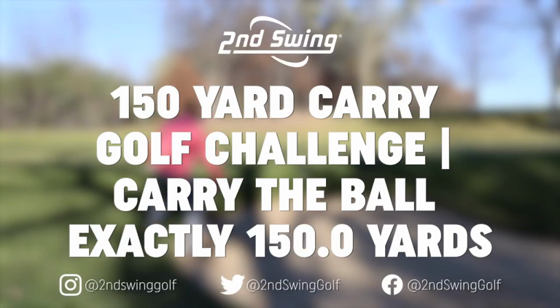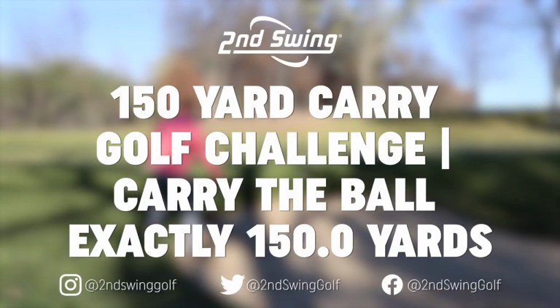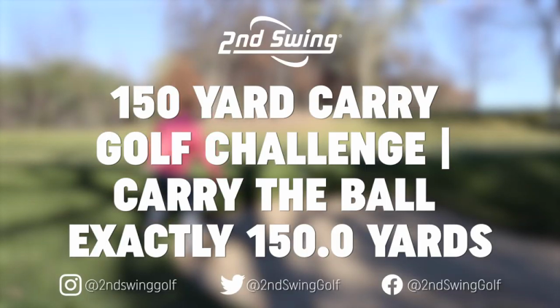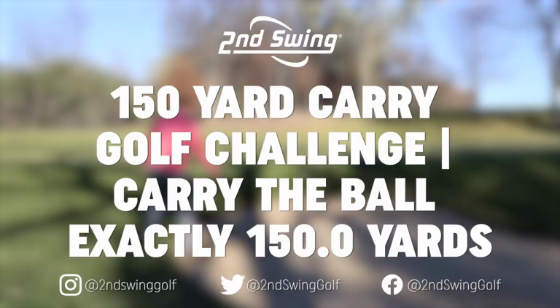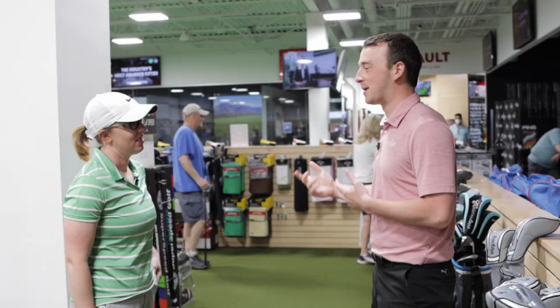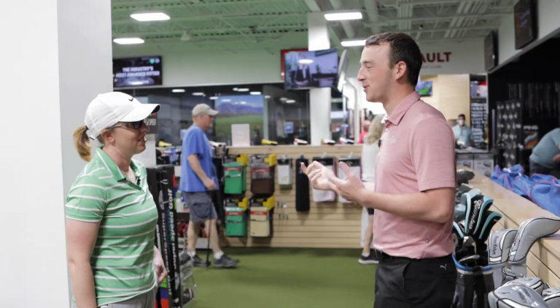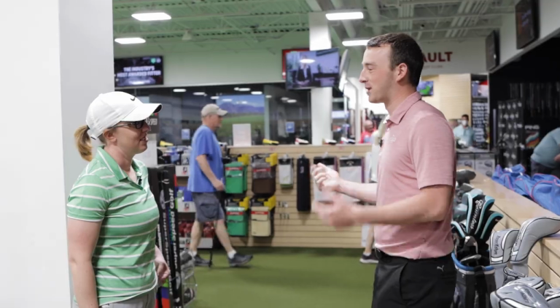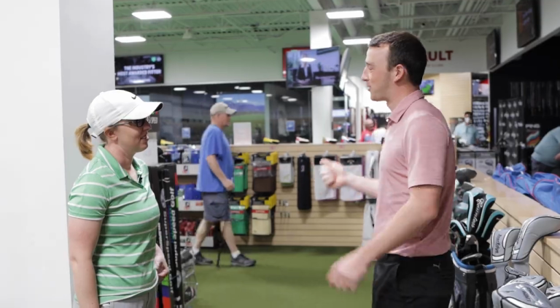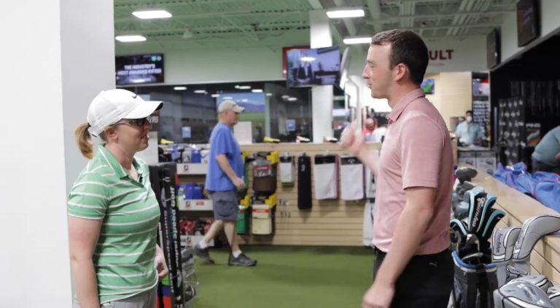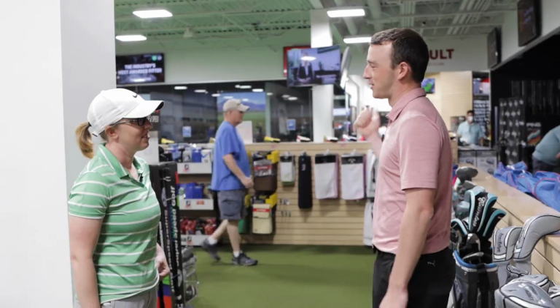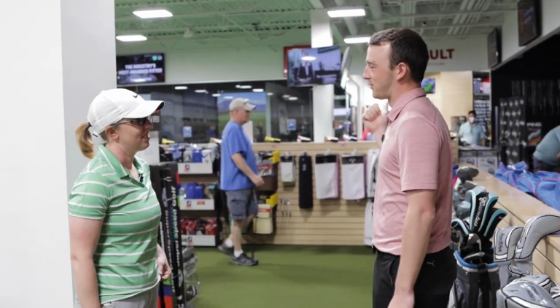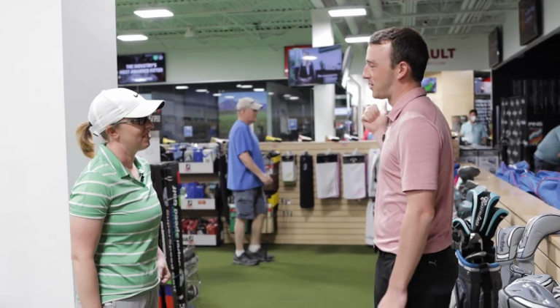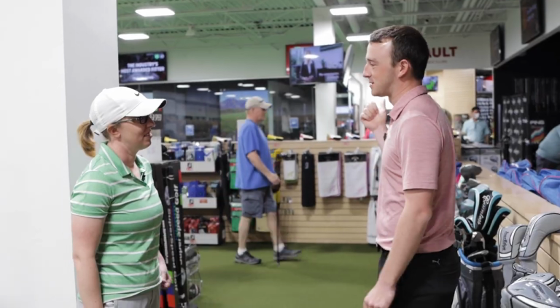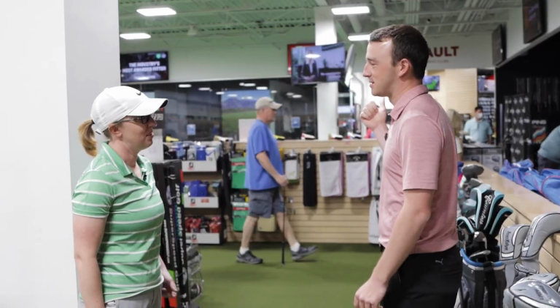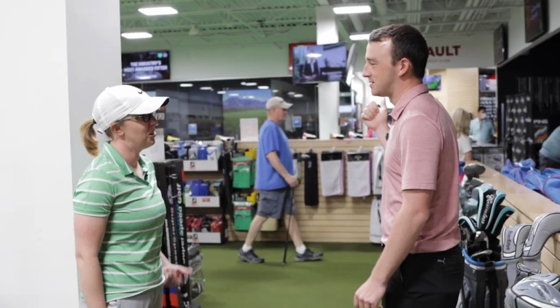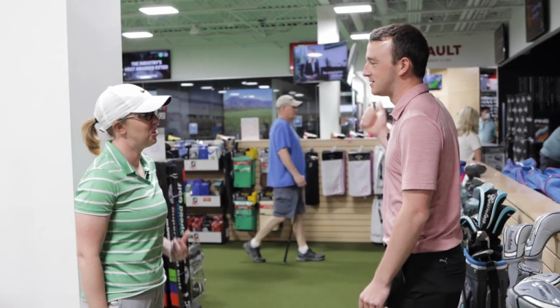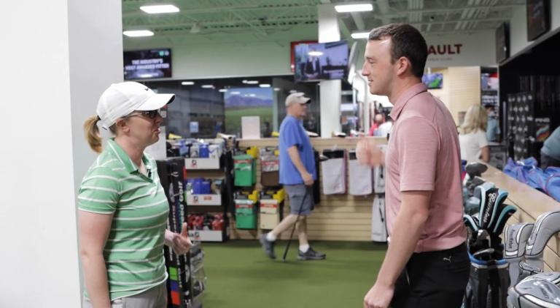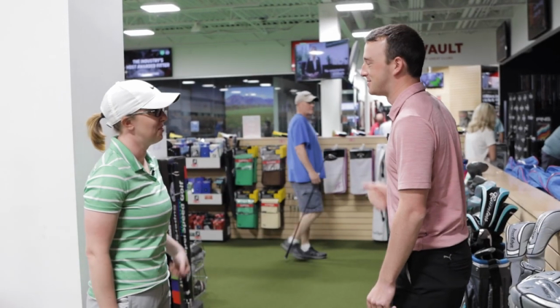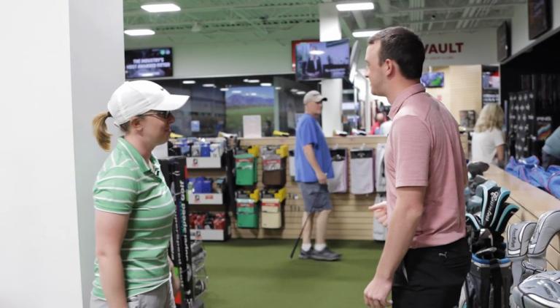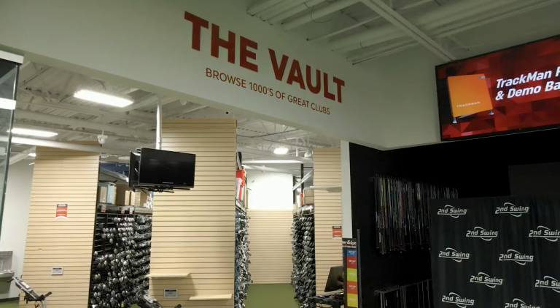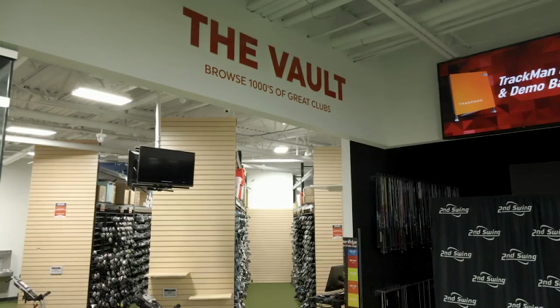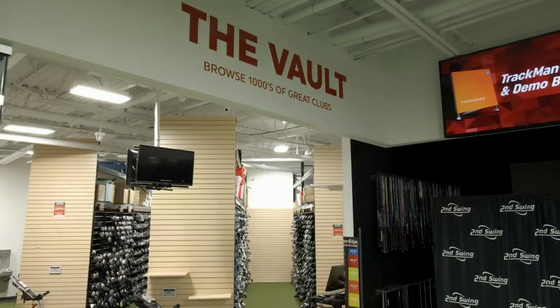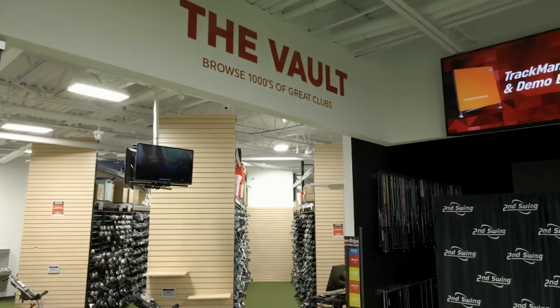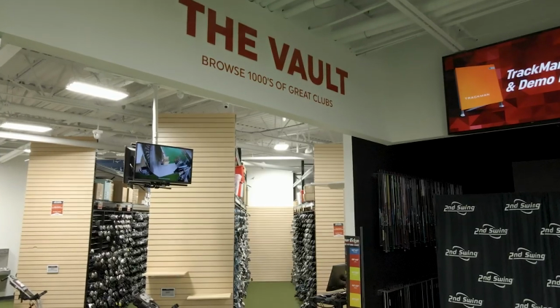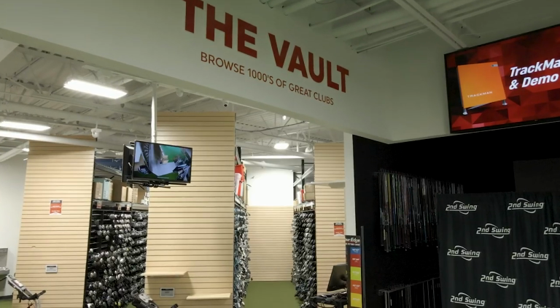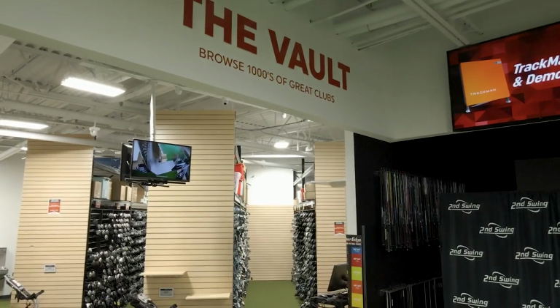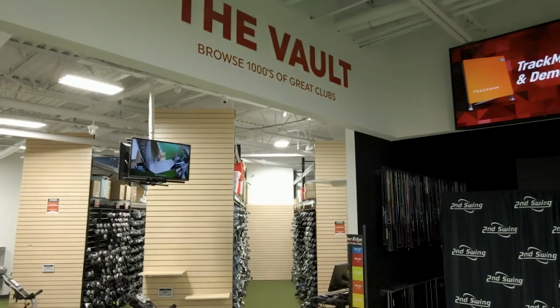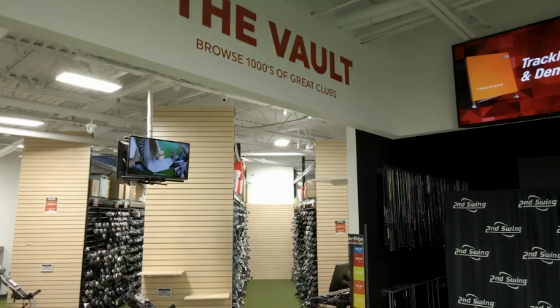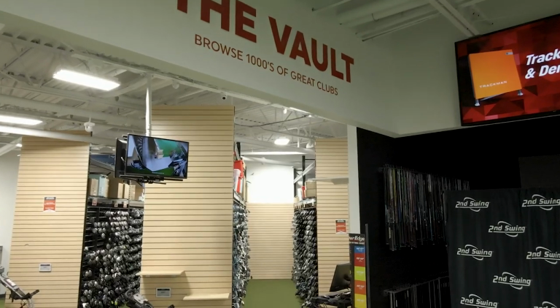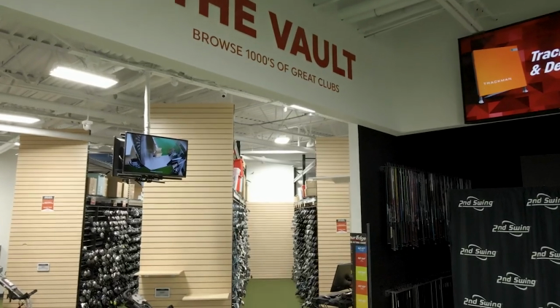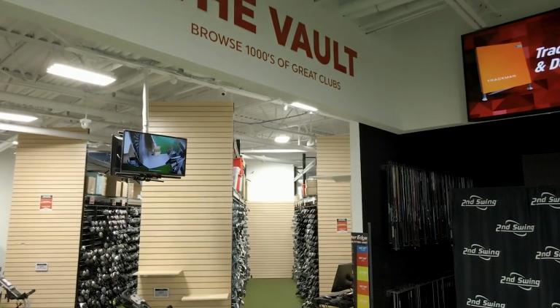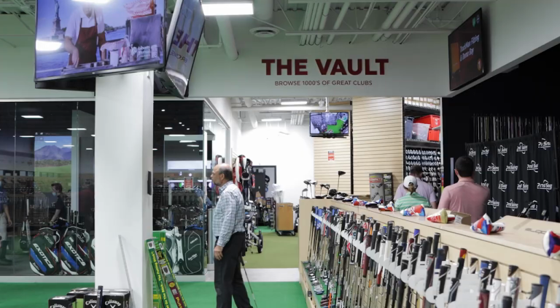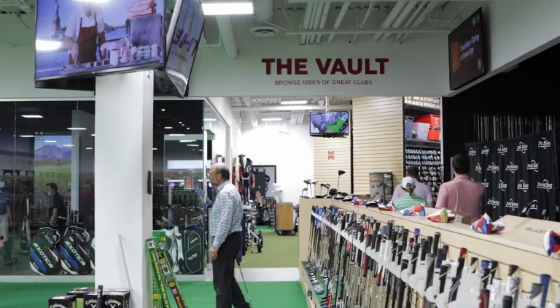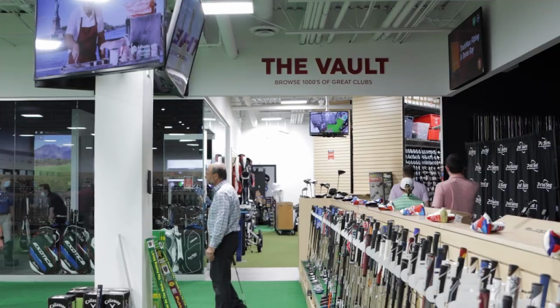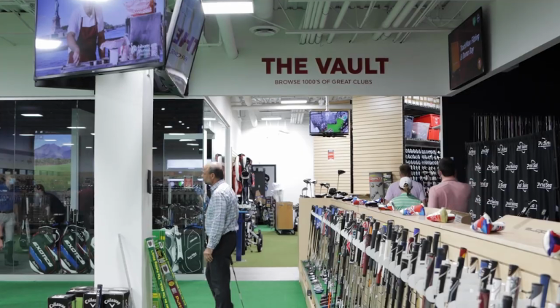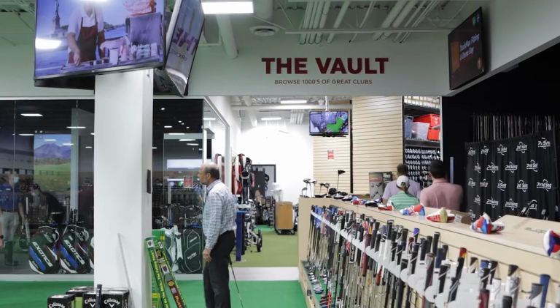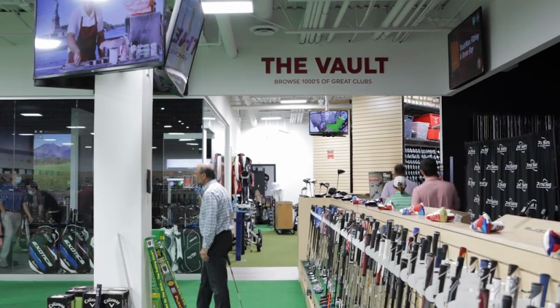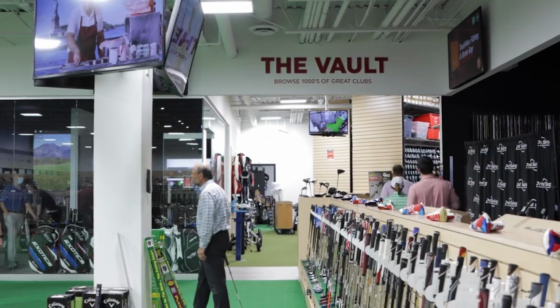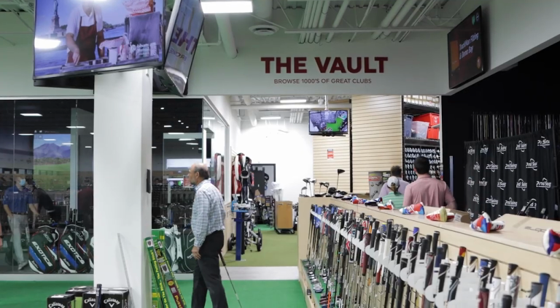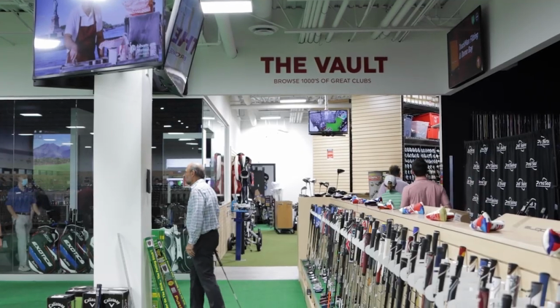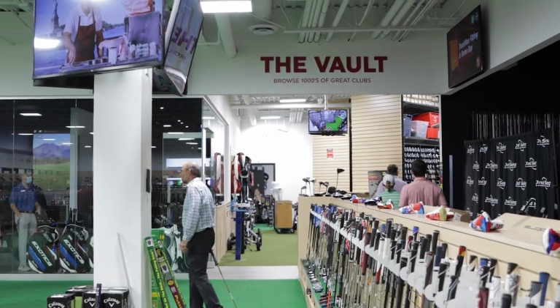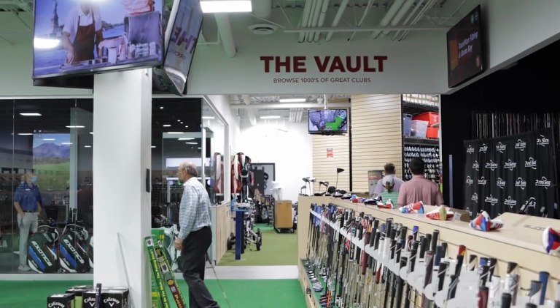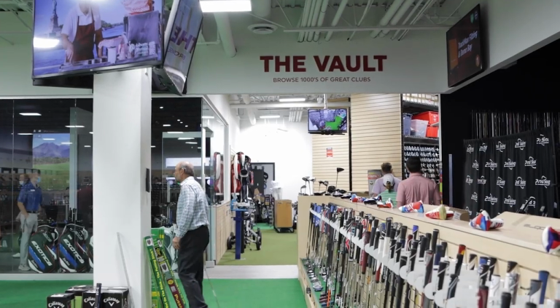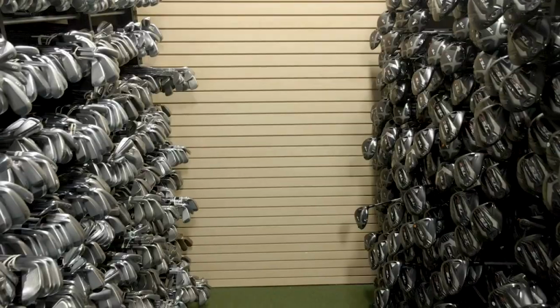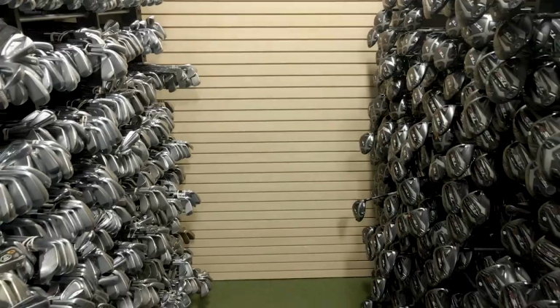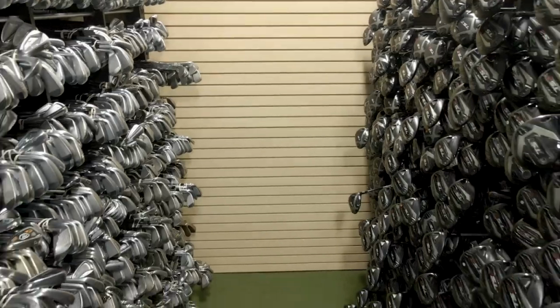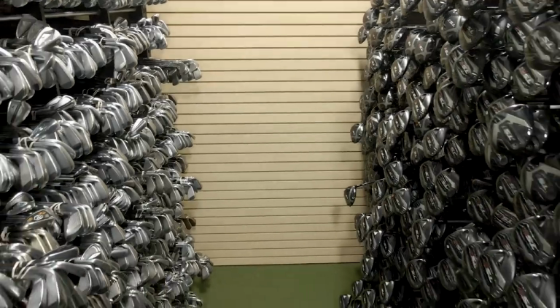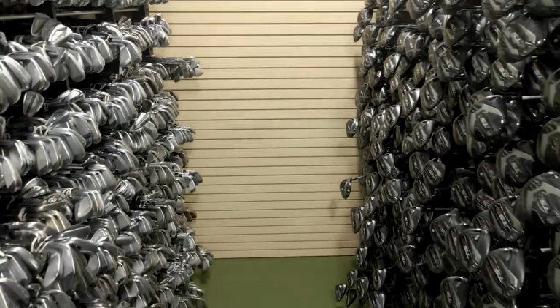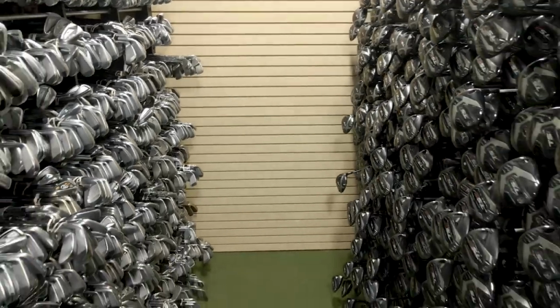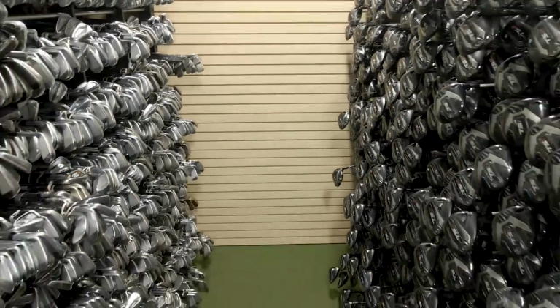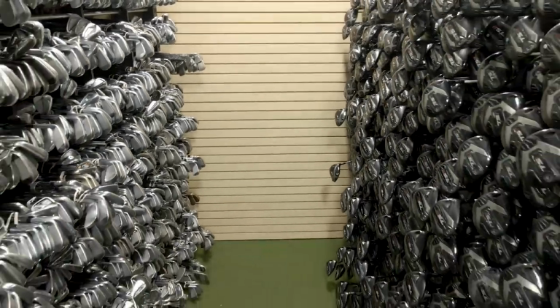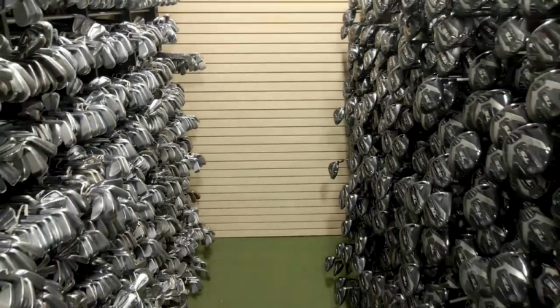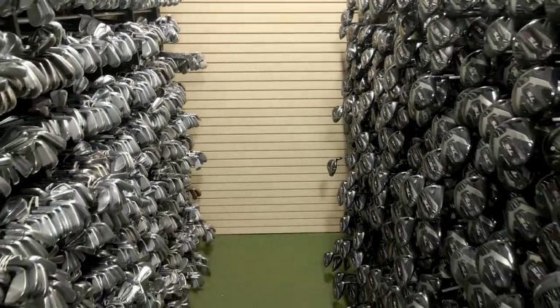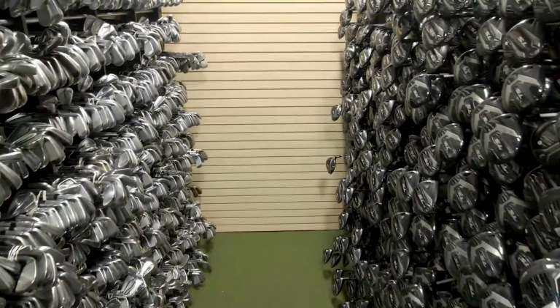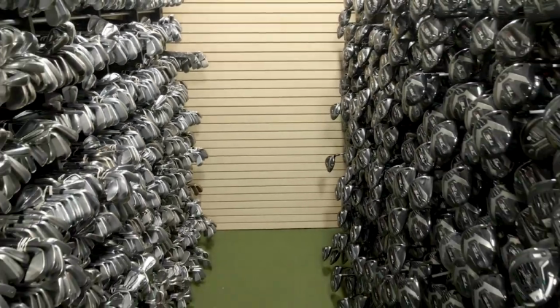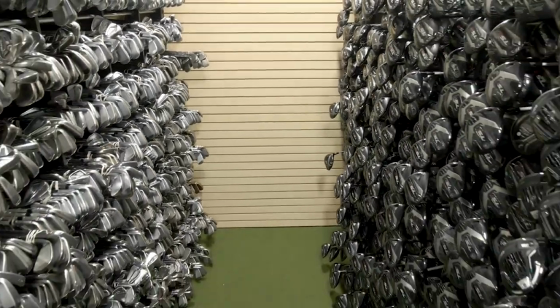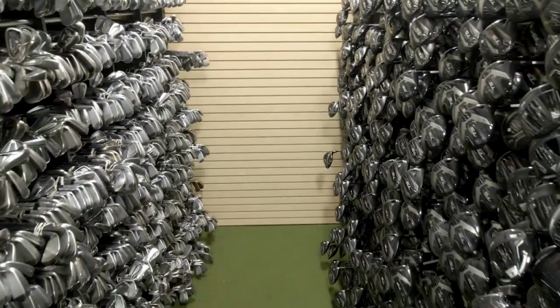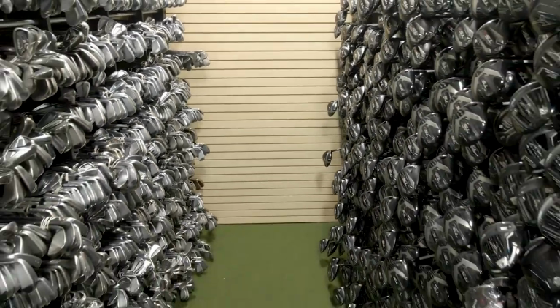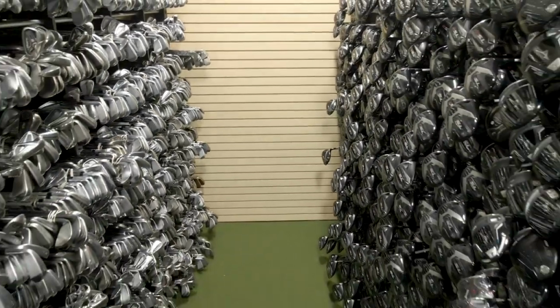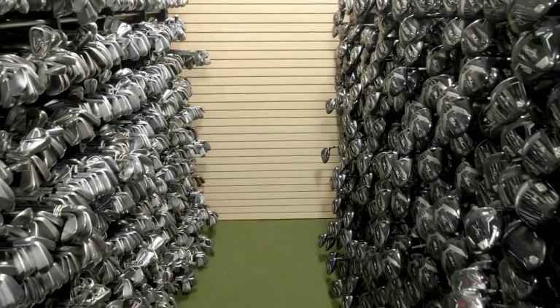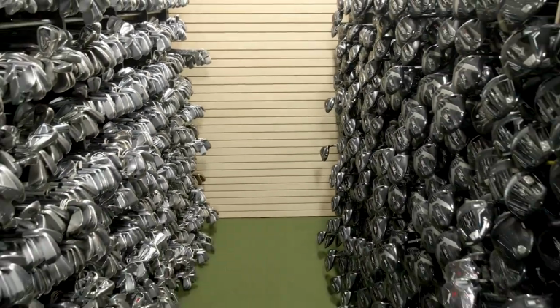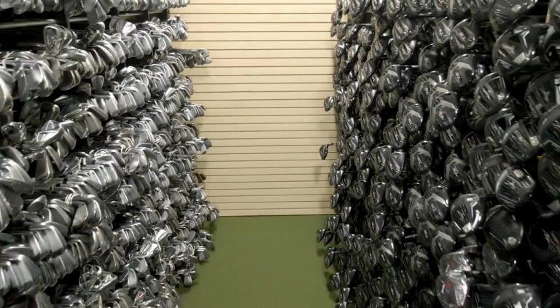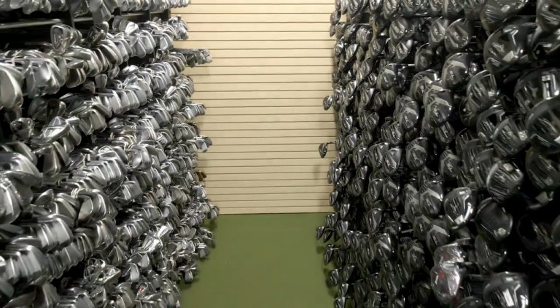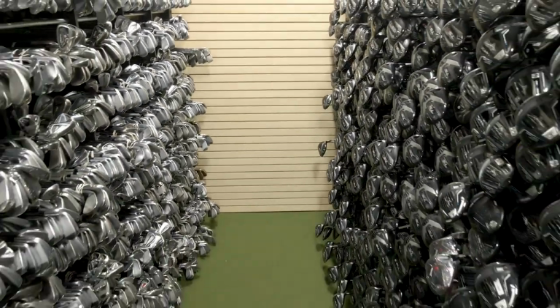Jackie, I know what I'm doing — I'm going to the vault. Me too. There's a plethora of six irons, that's for sure.